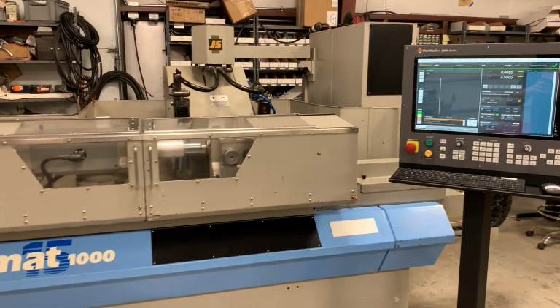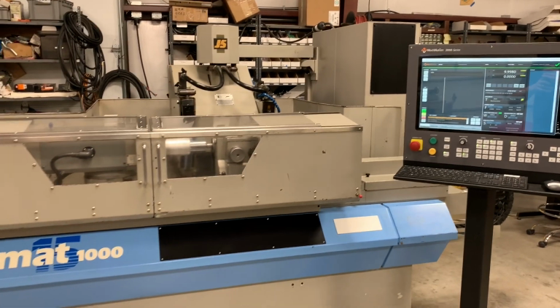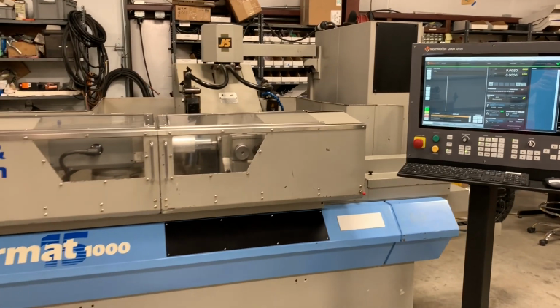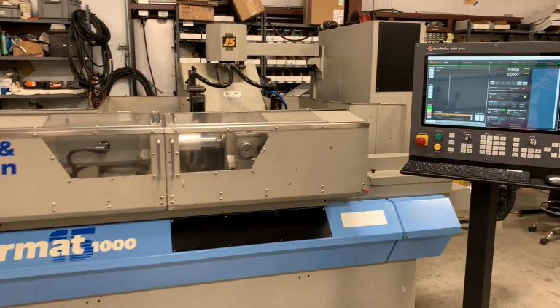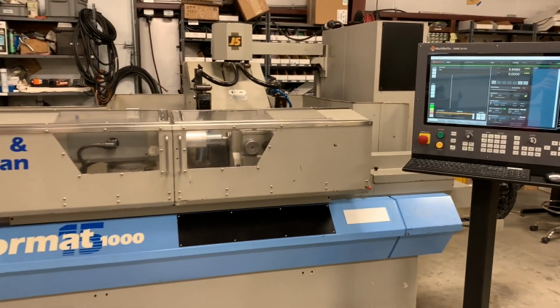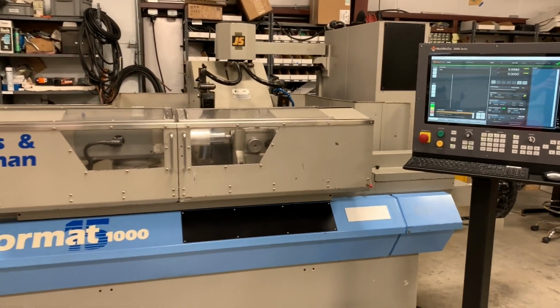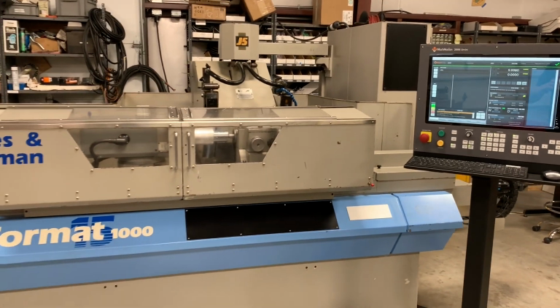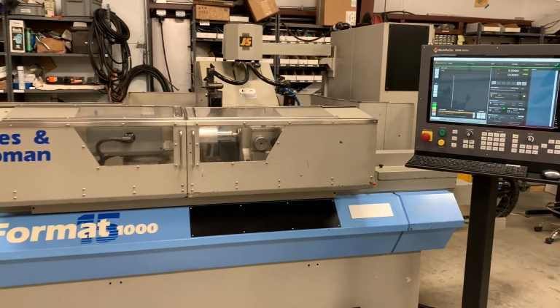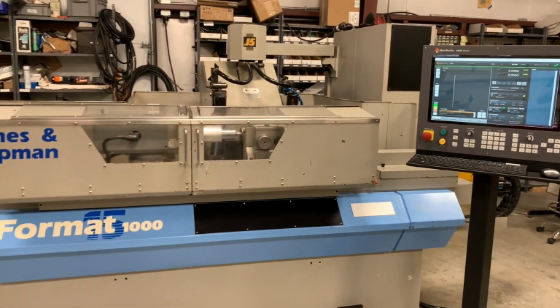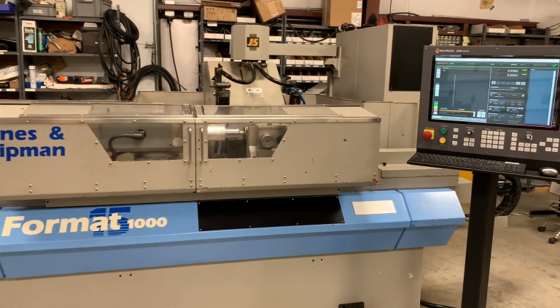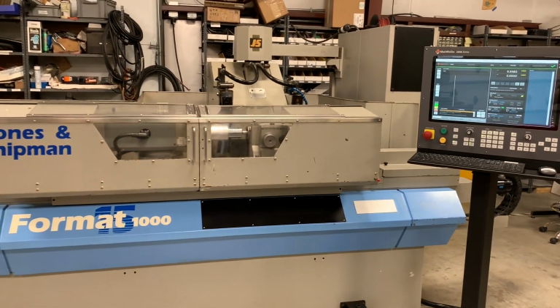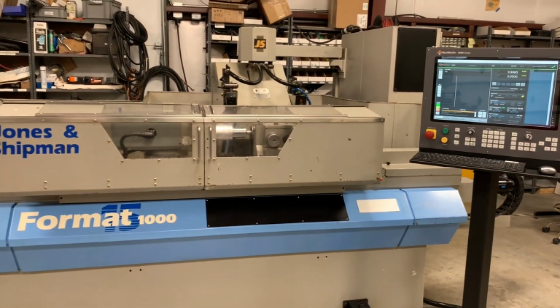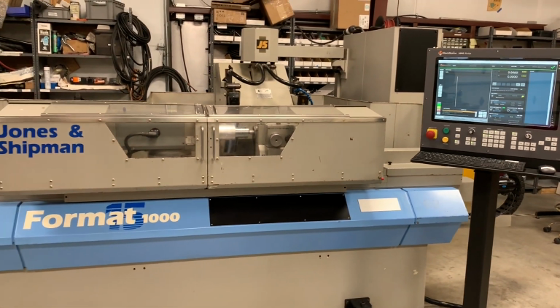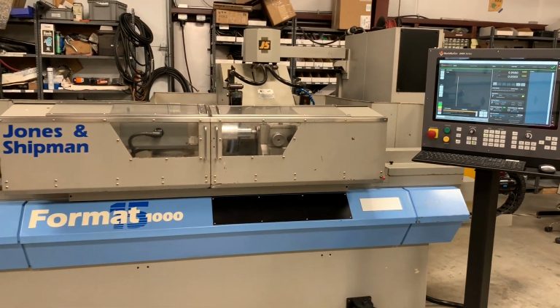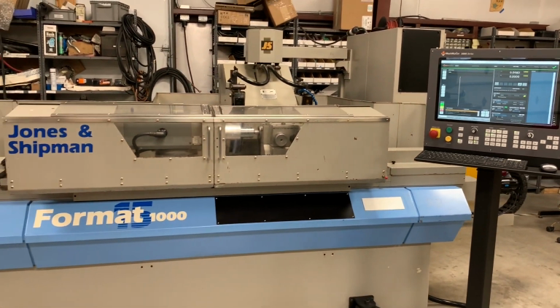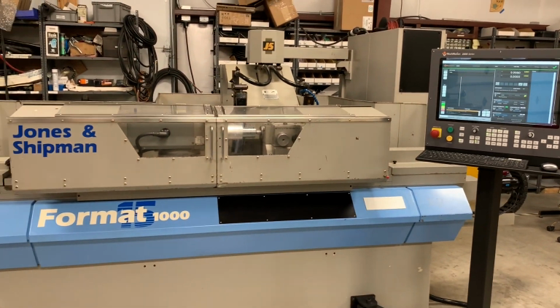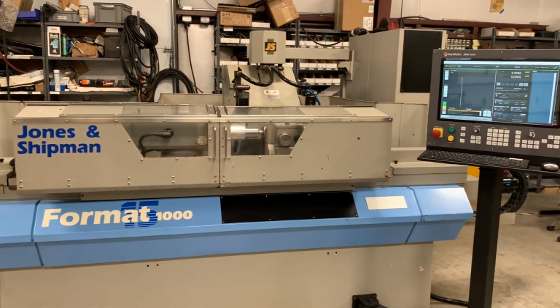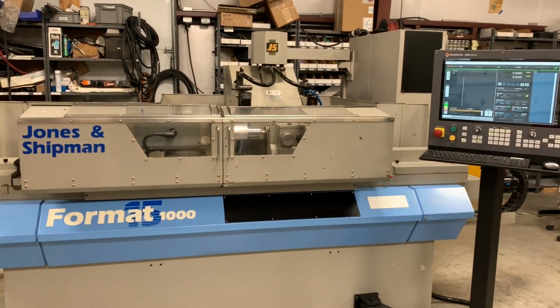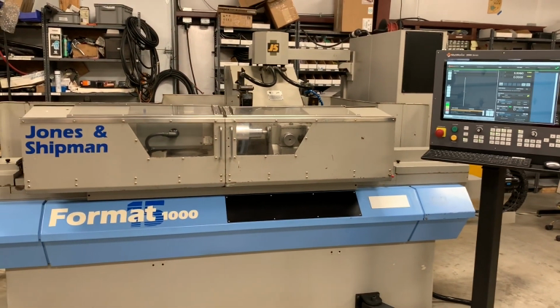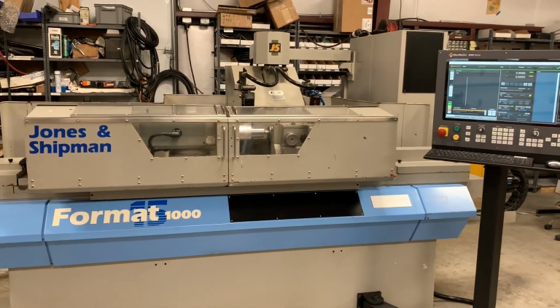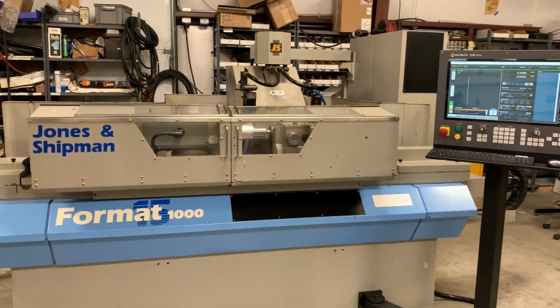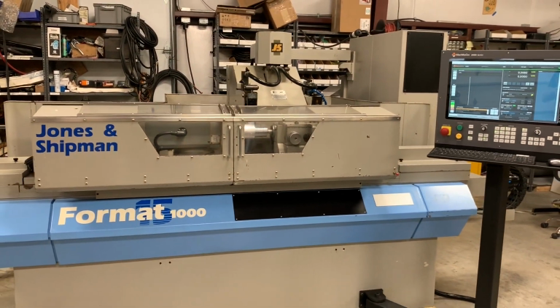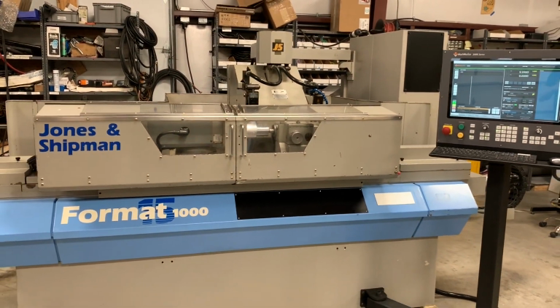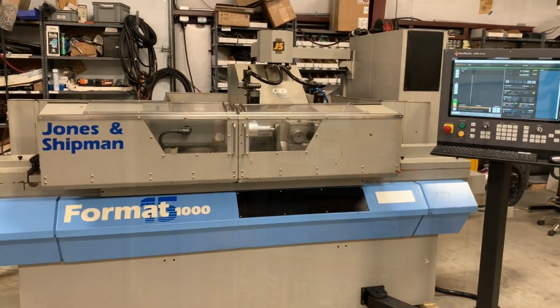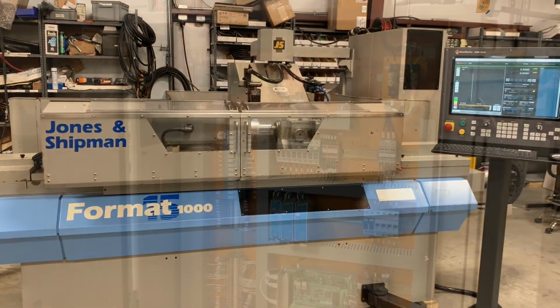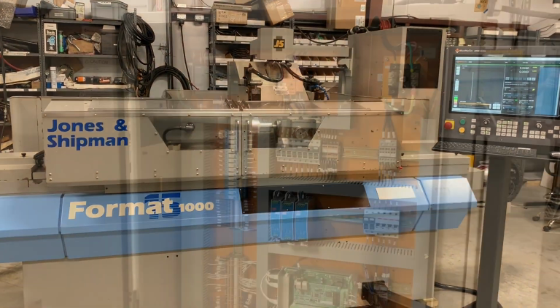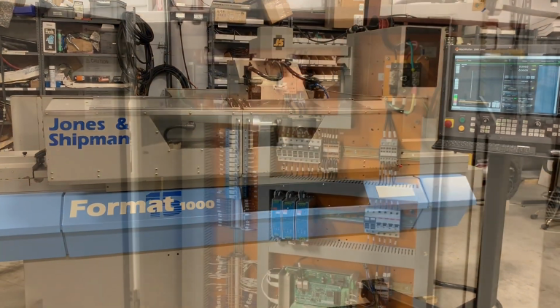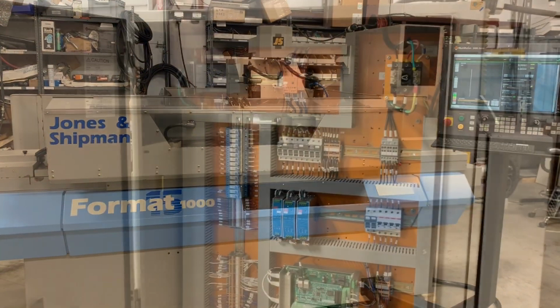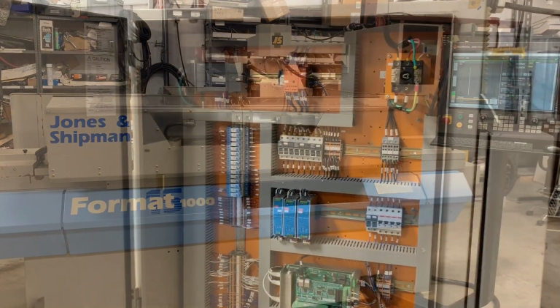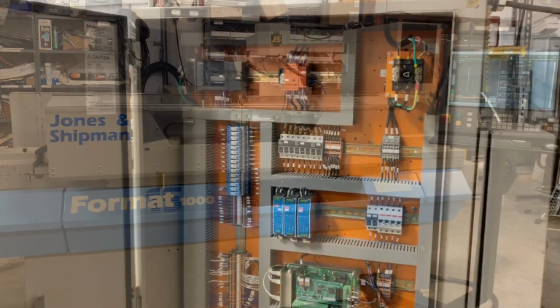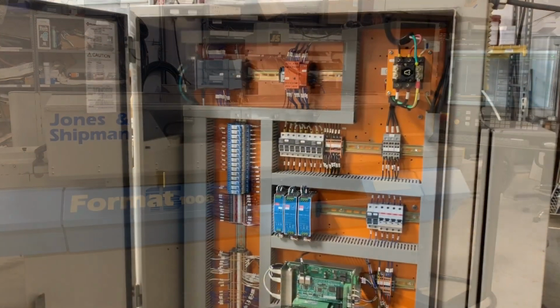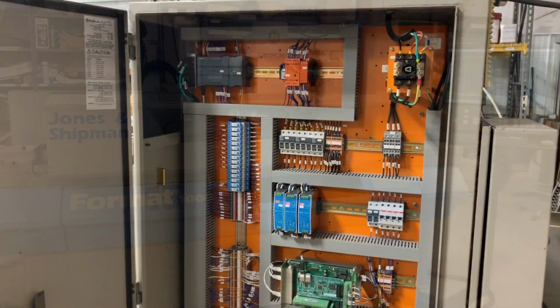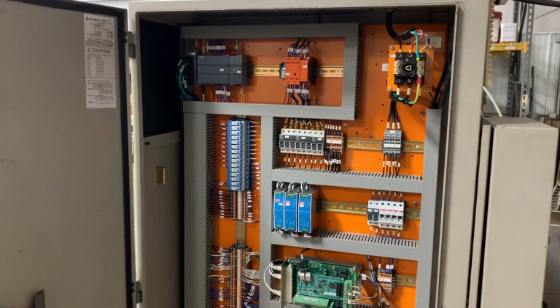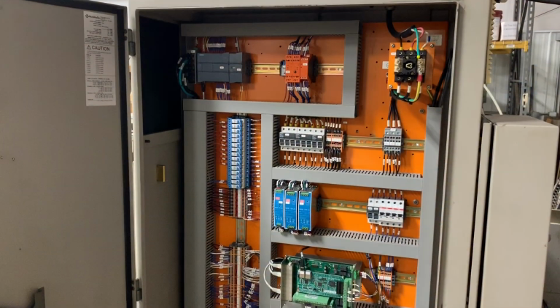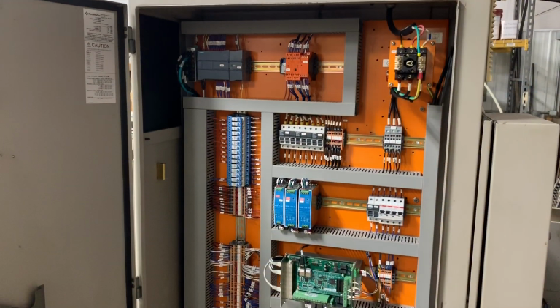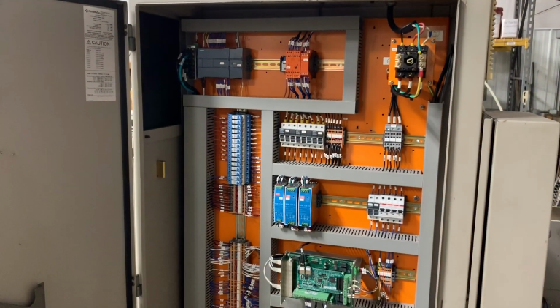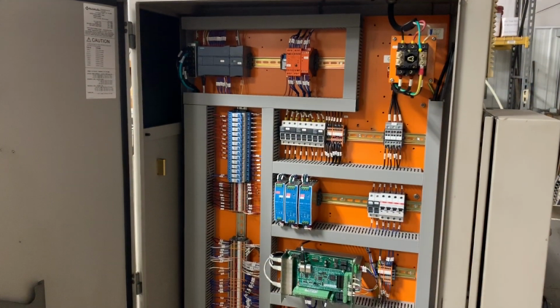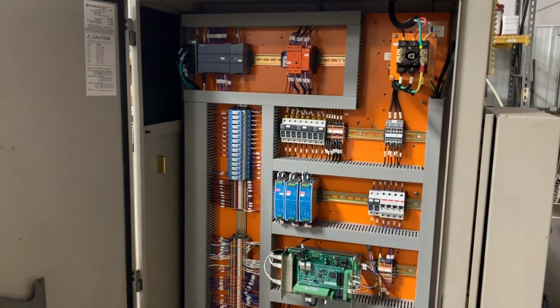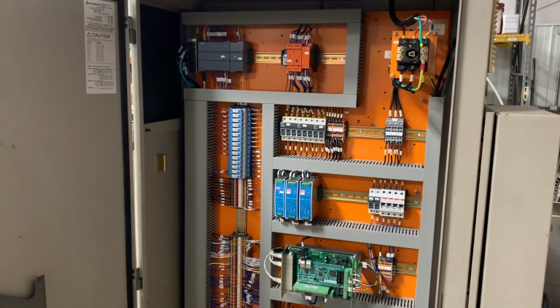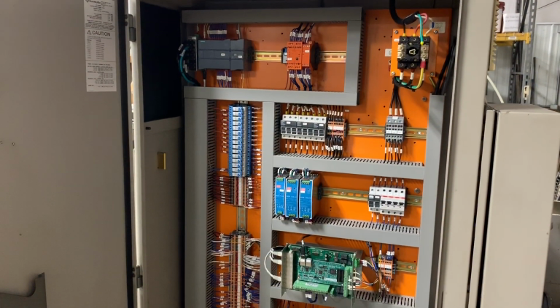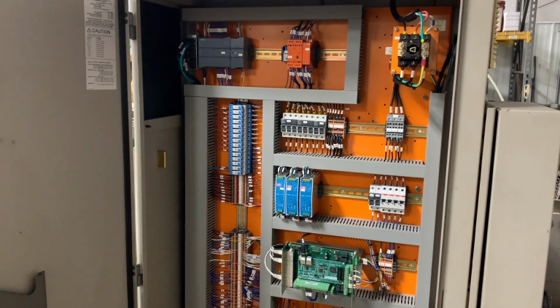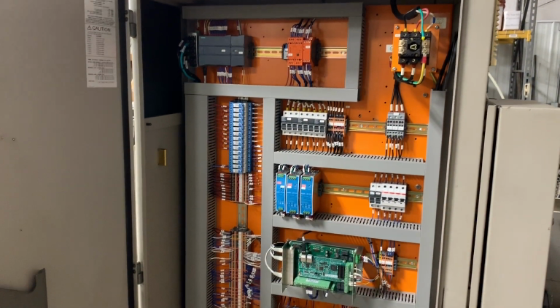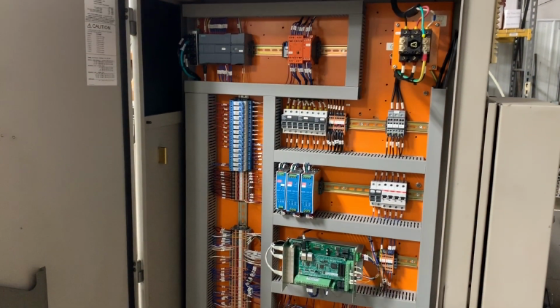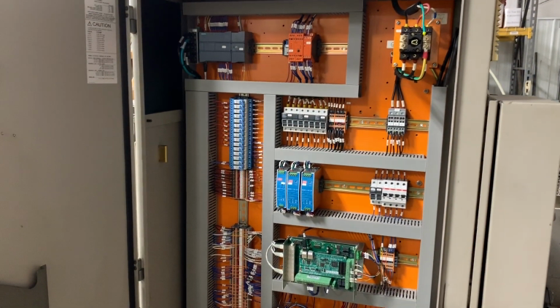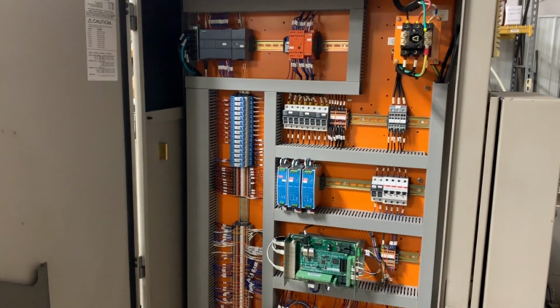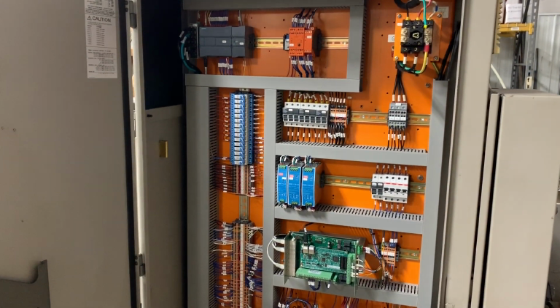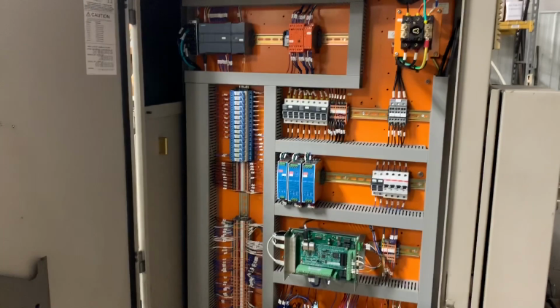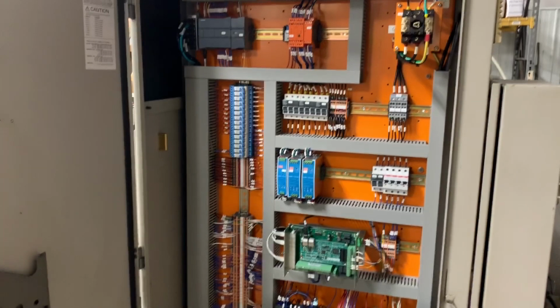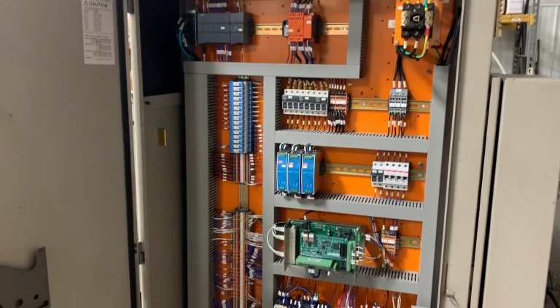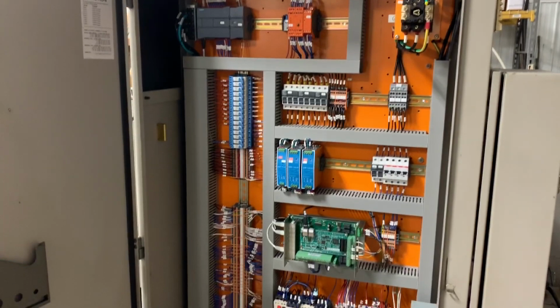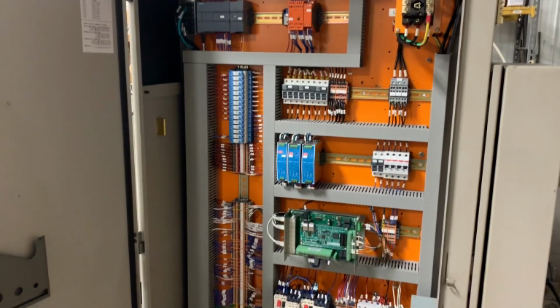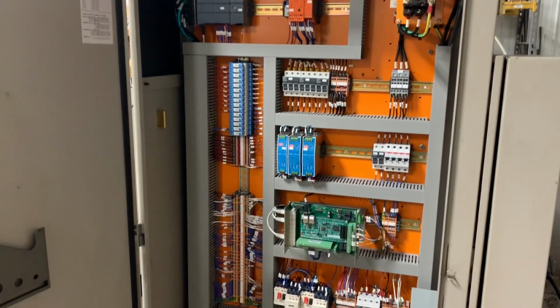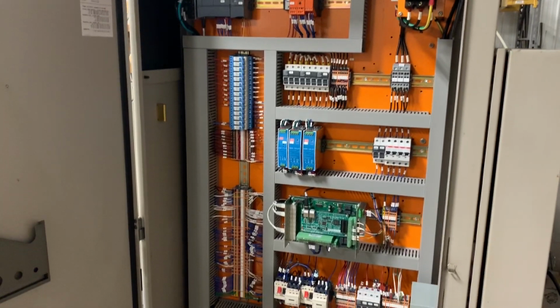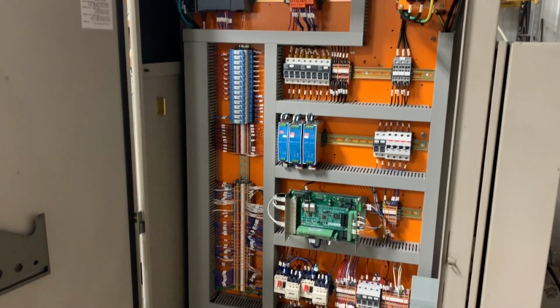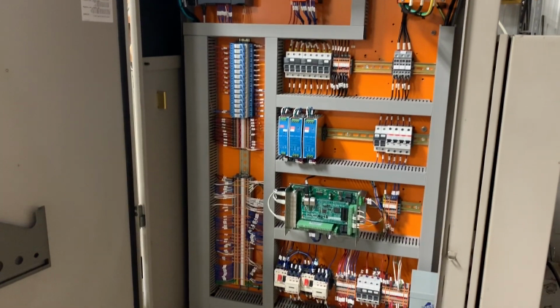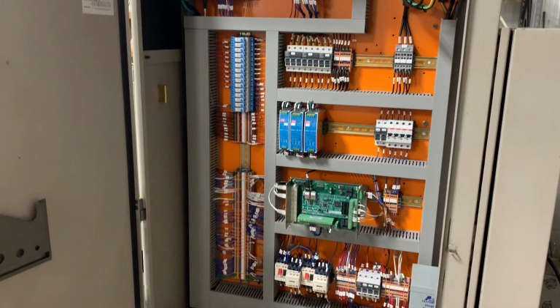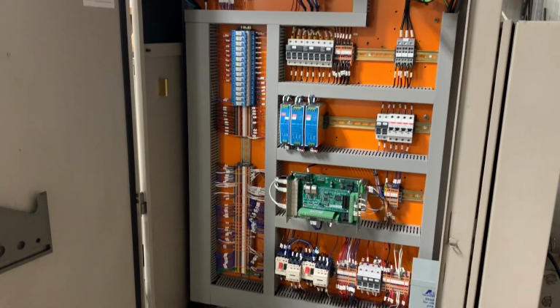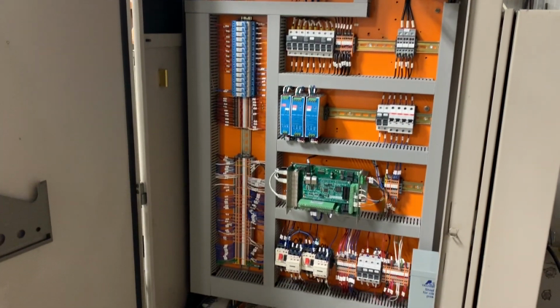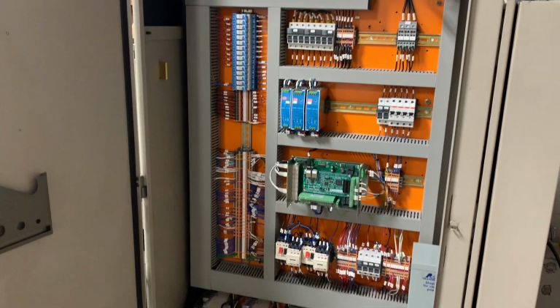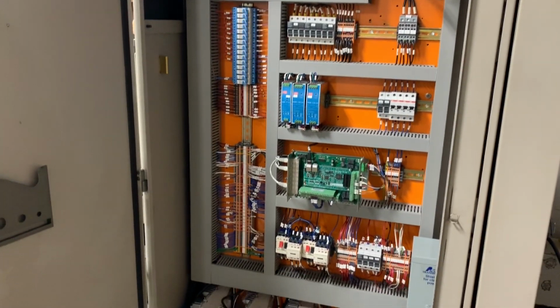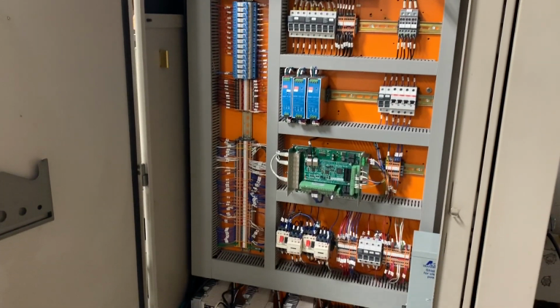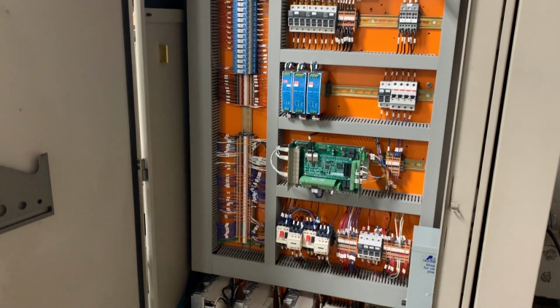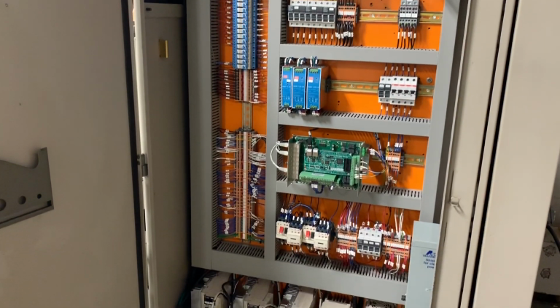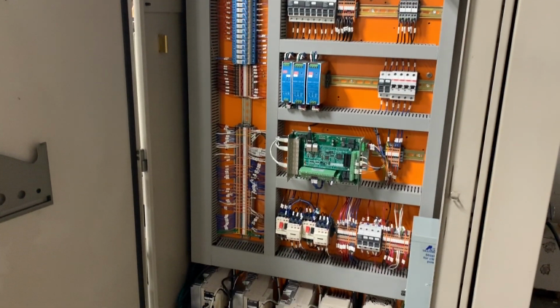Mach Motion is focused on simplifying CNC, and this control system was developed to make it simple and easy for operators to learn, program, and use. This machine has been upgraded and is ready to go — it's in excellent shape, newly wired cabinet, full schematics.